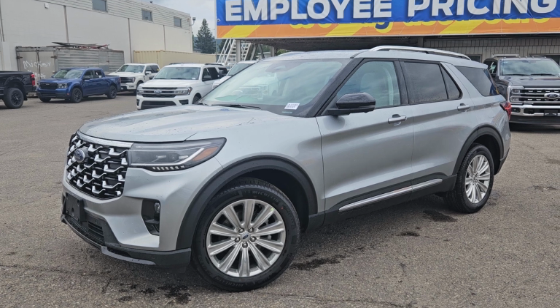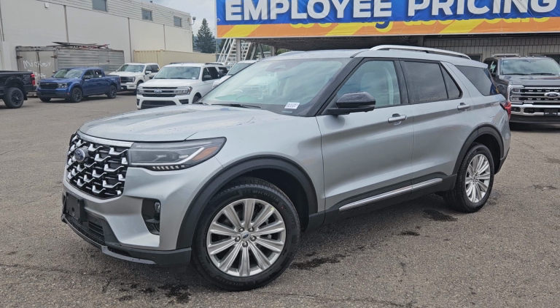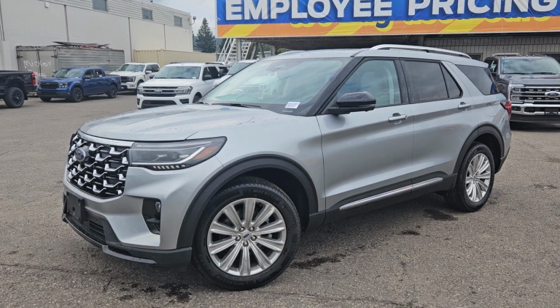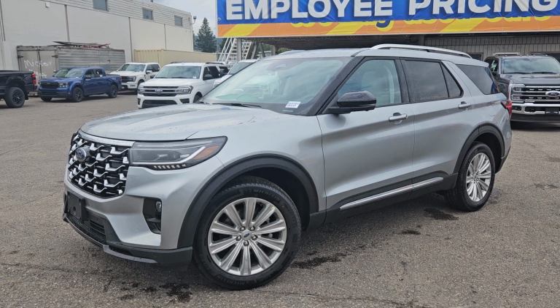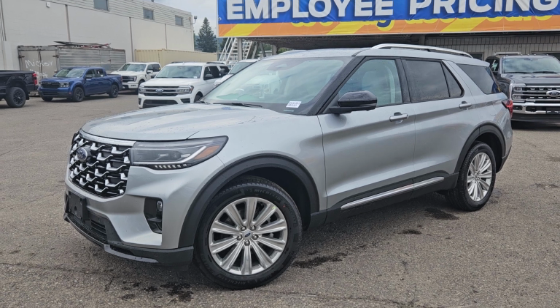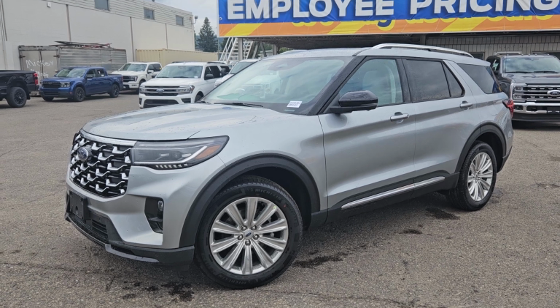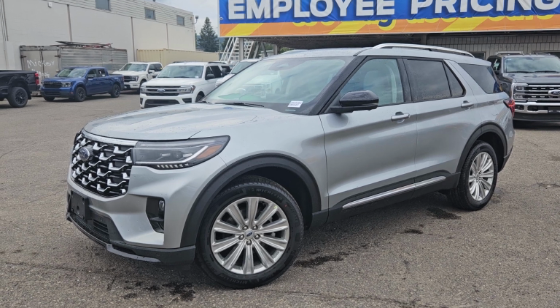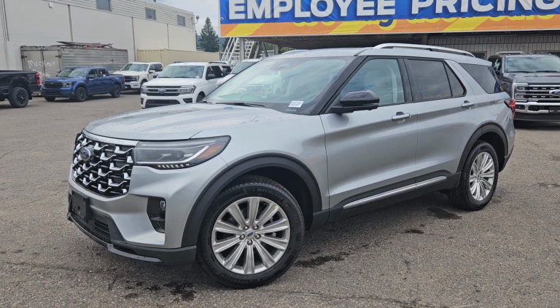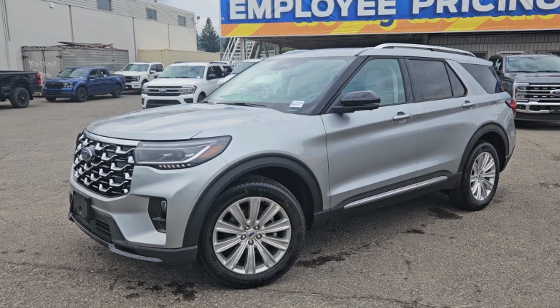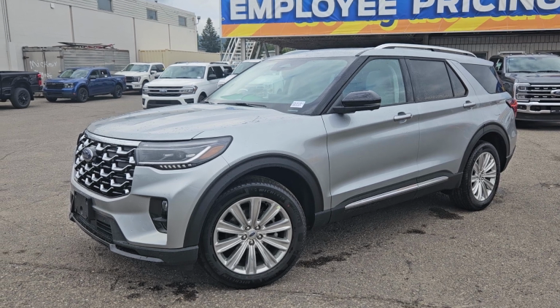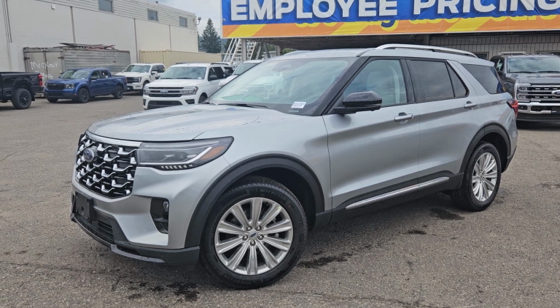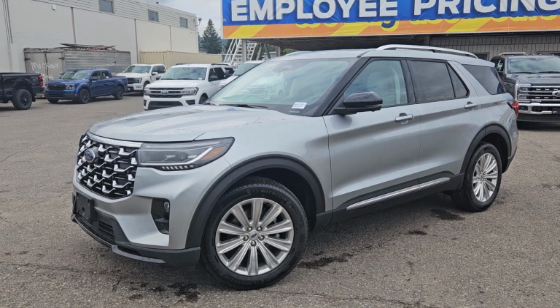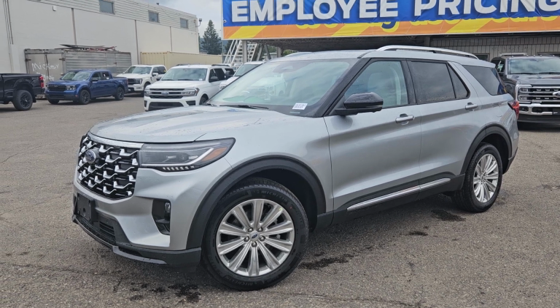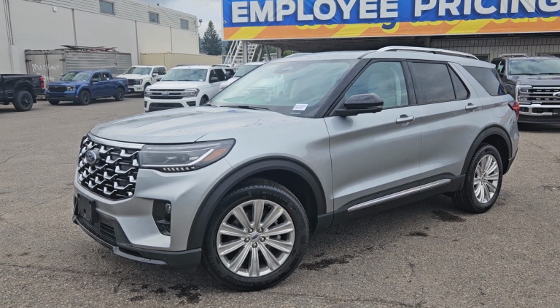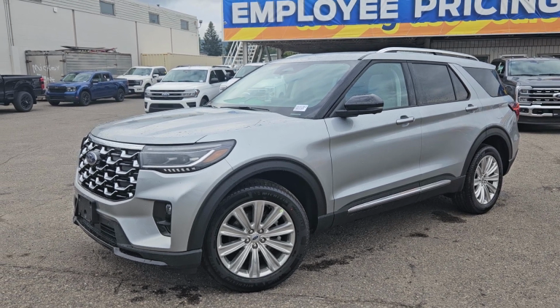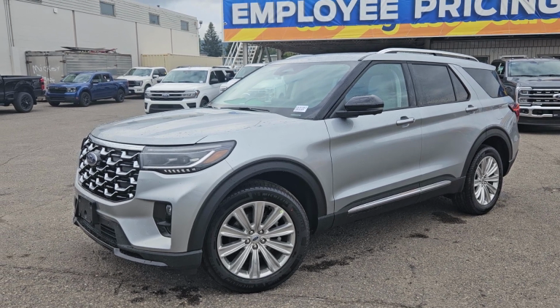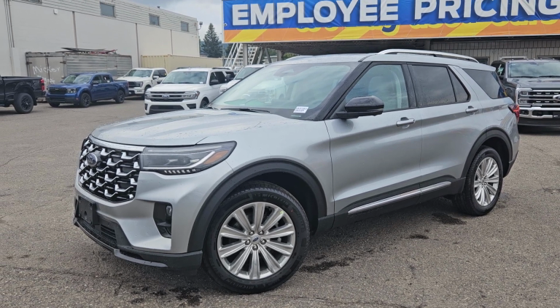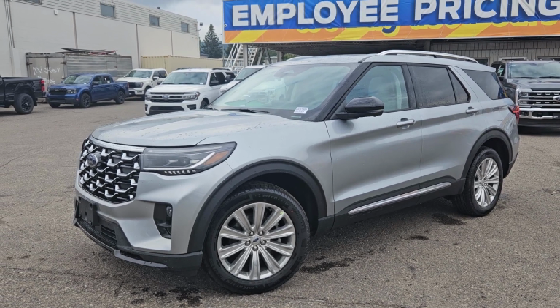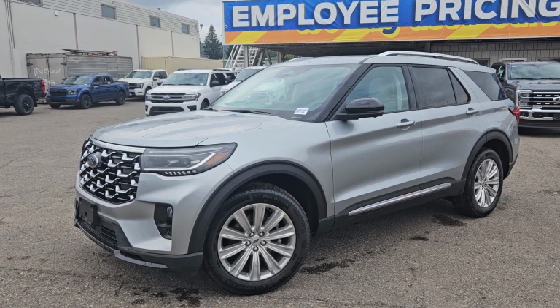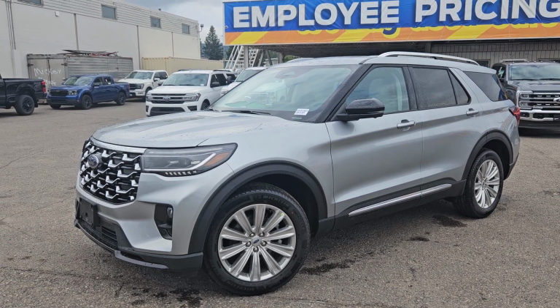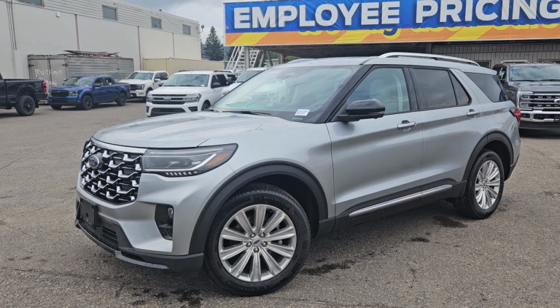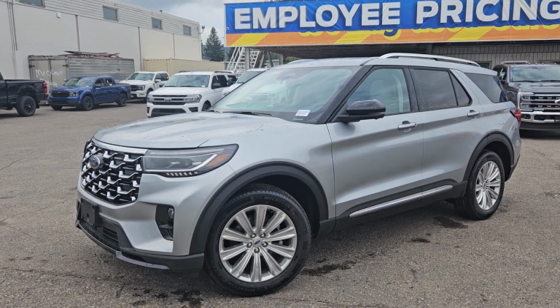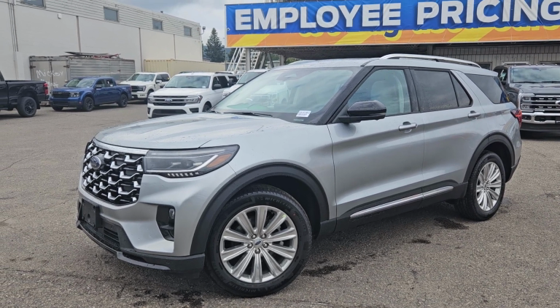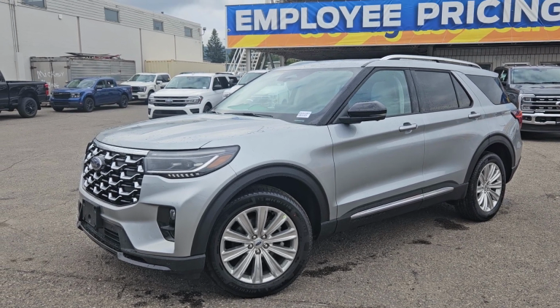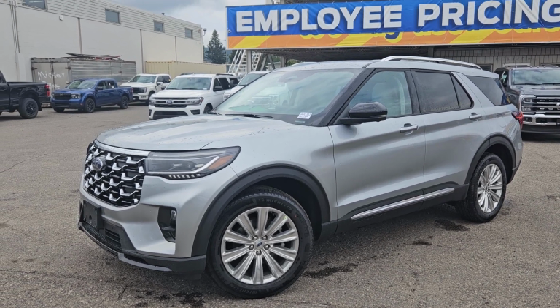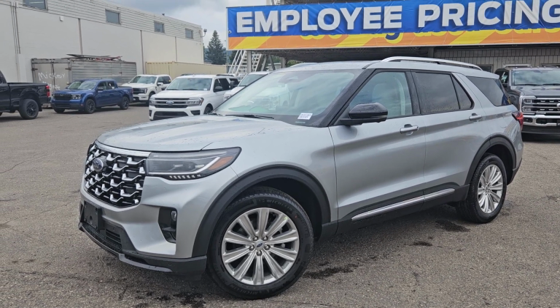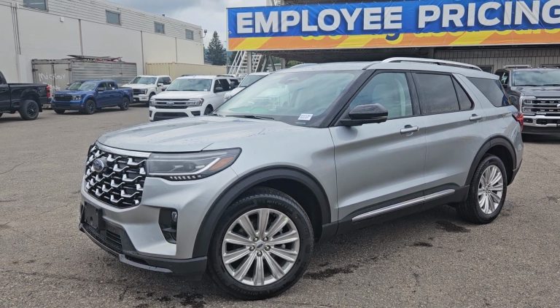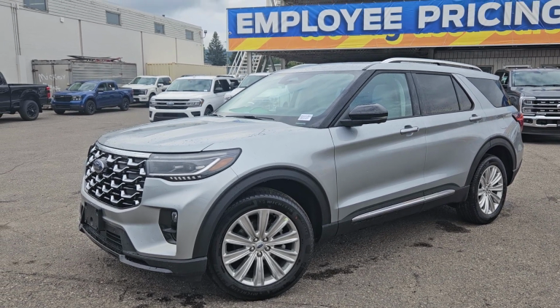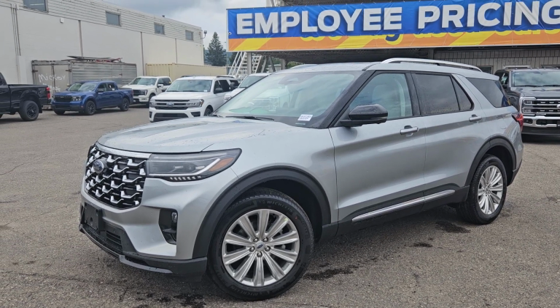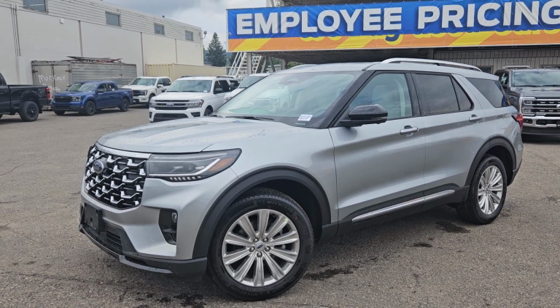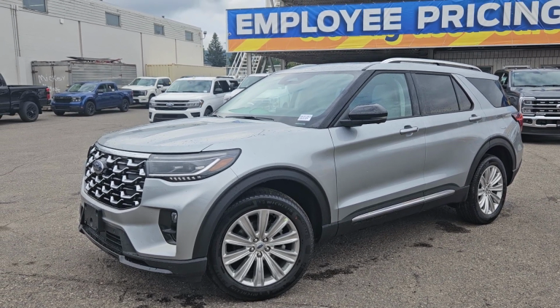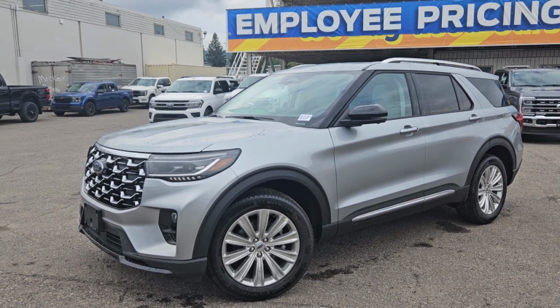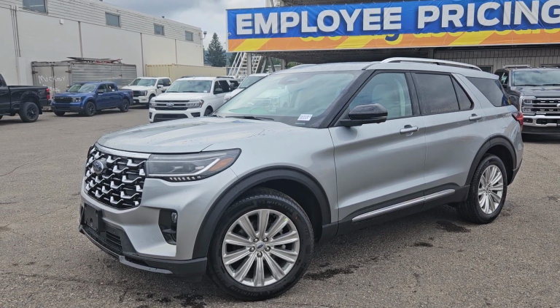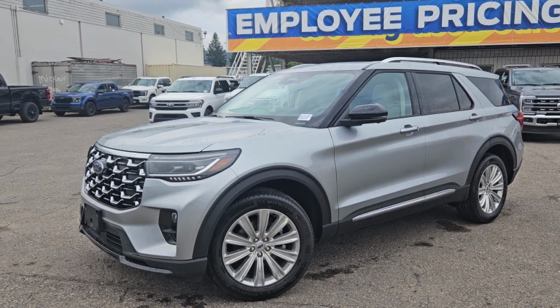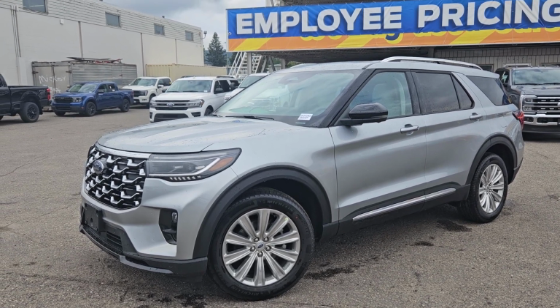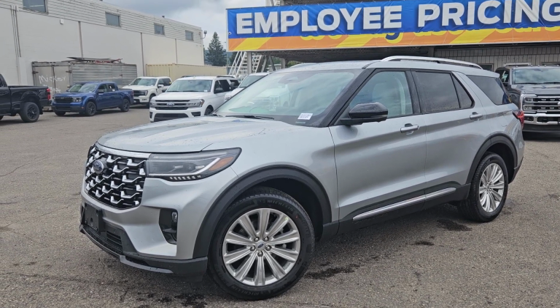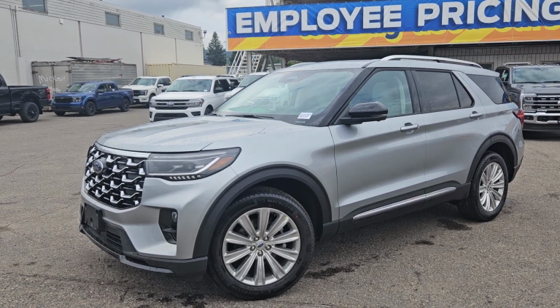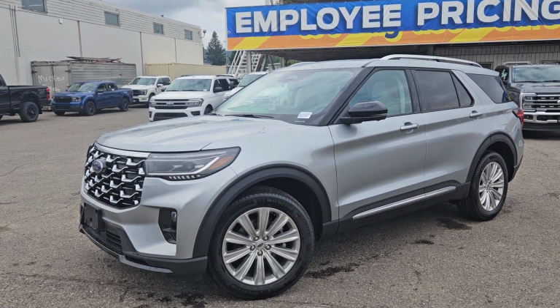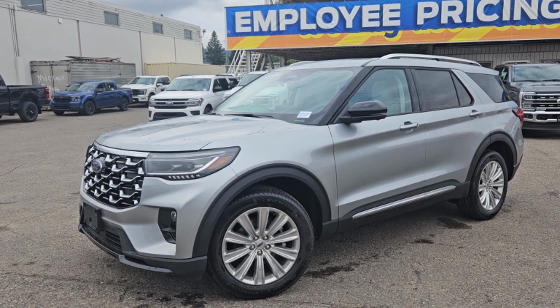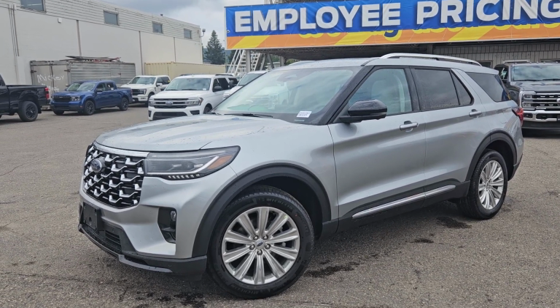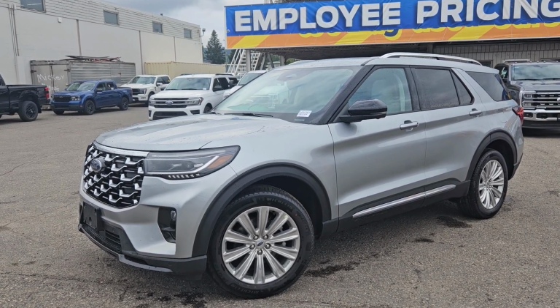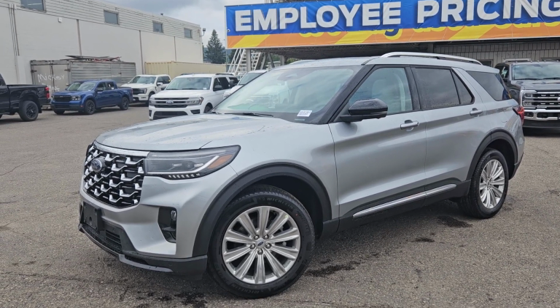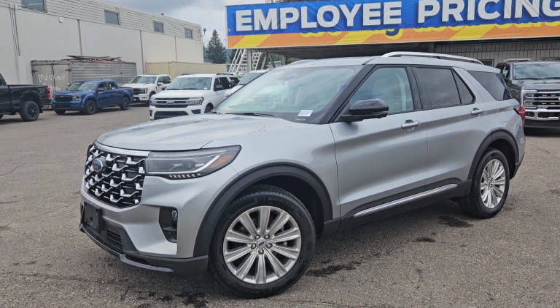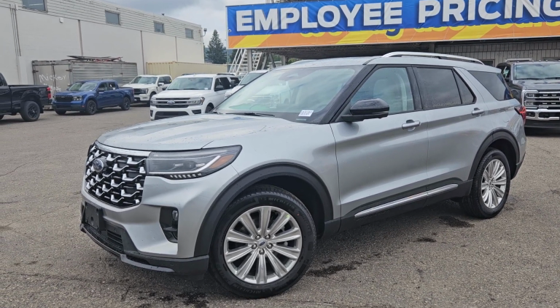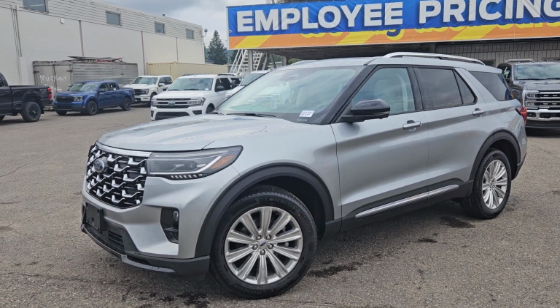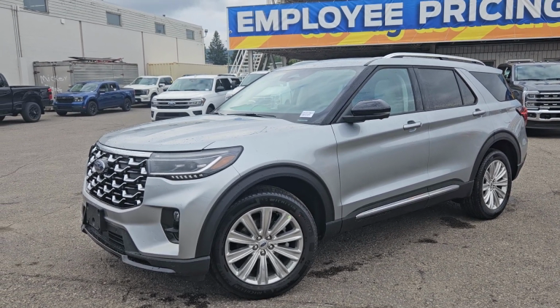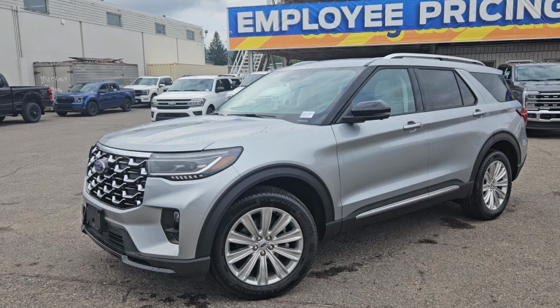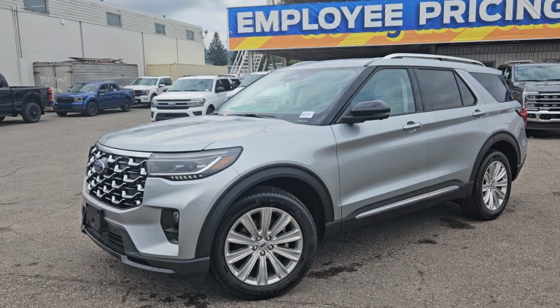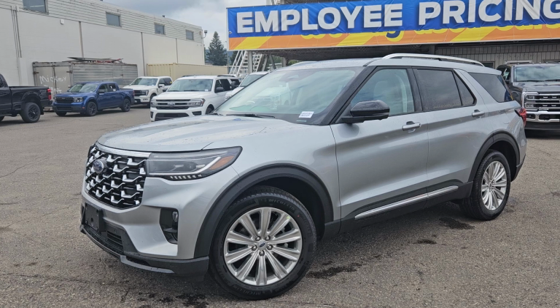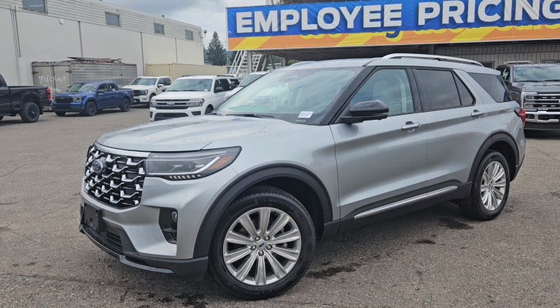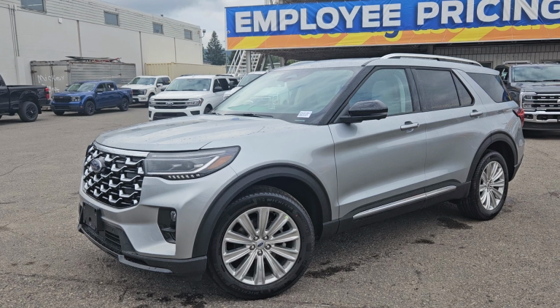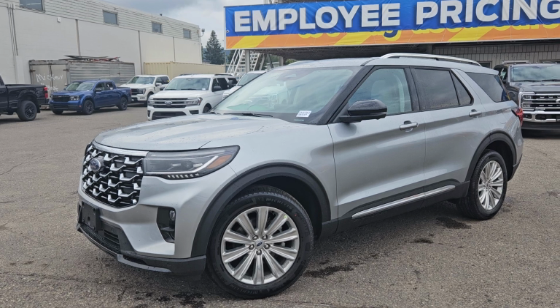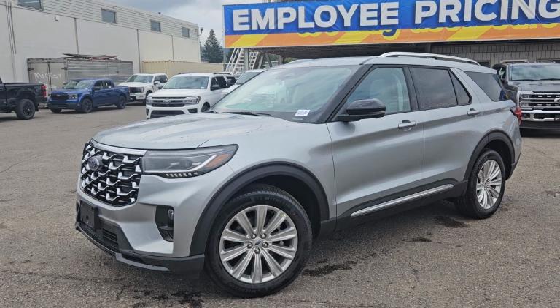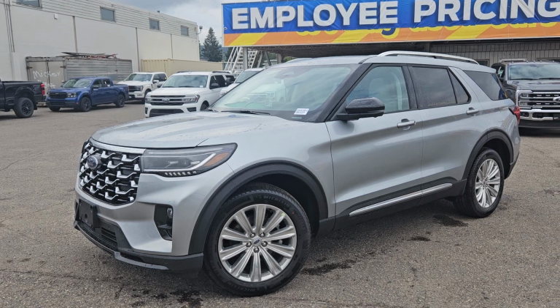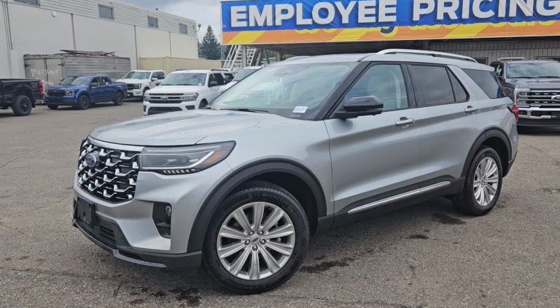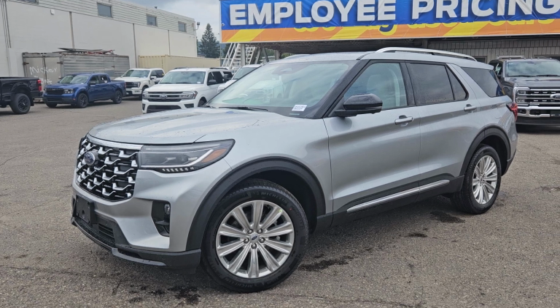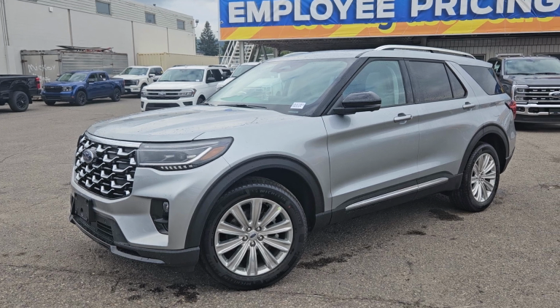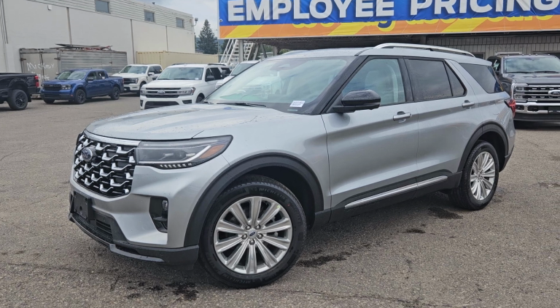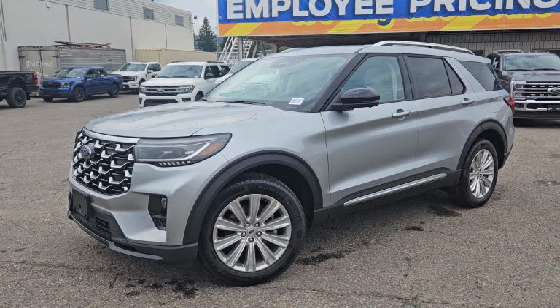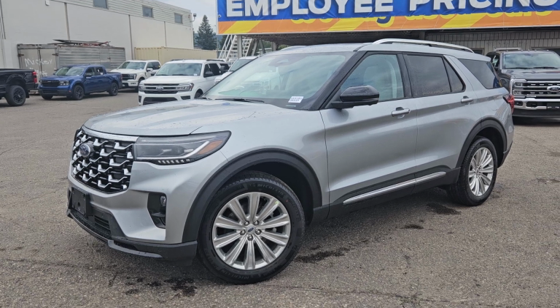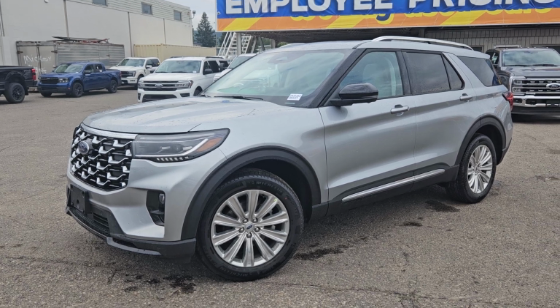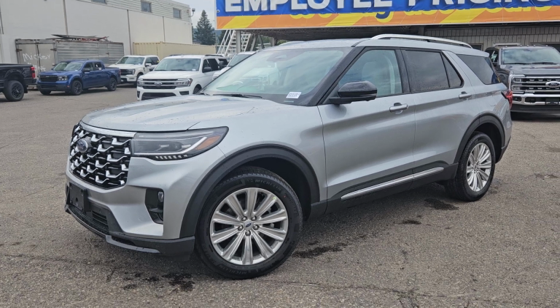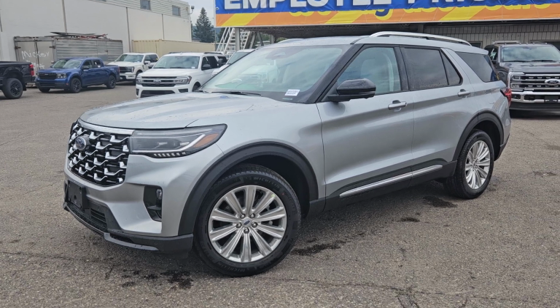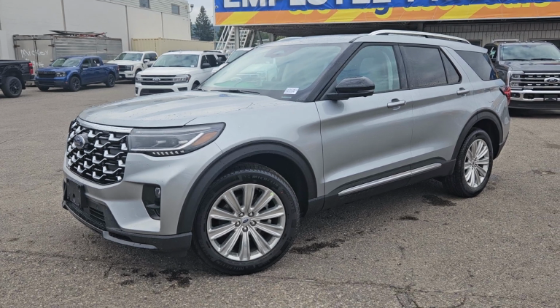If interested in this vehicle, the stock number is GA30363, and you can head on down to PG Ford or give us a call.